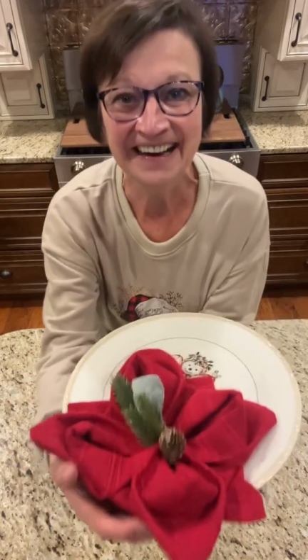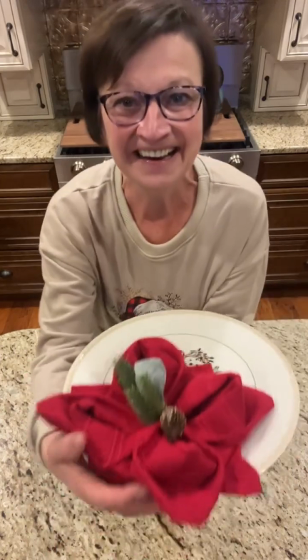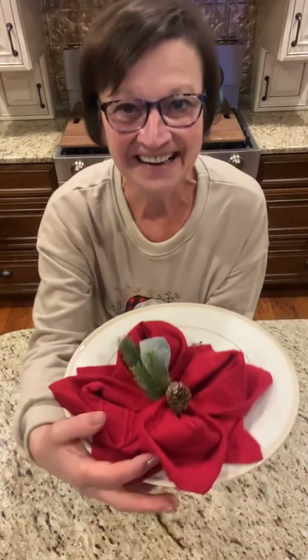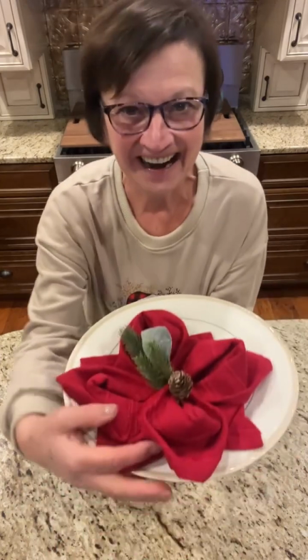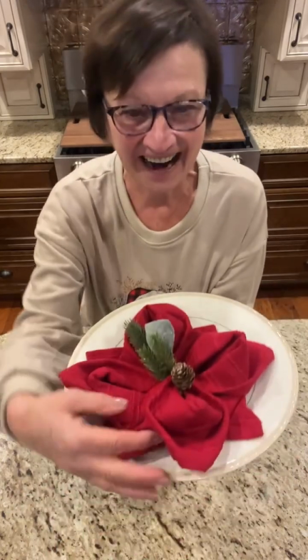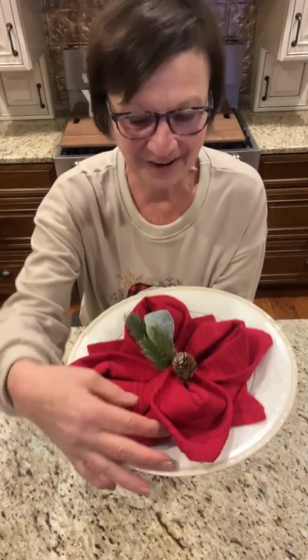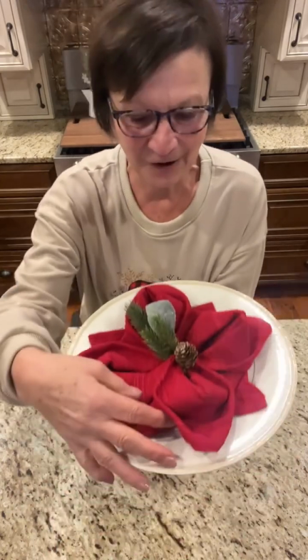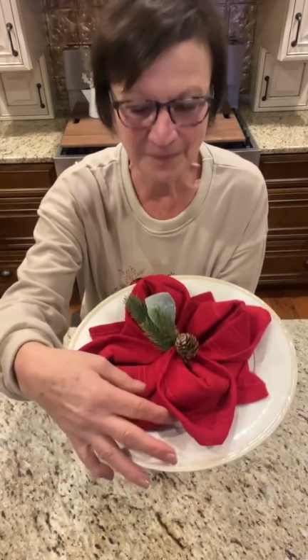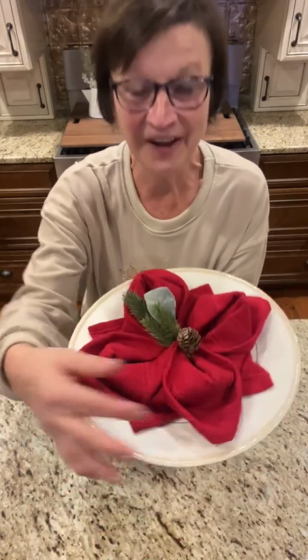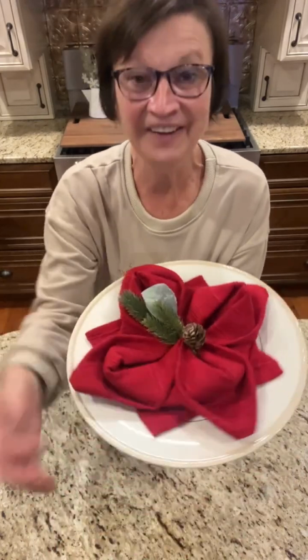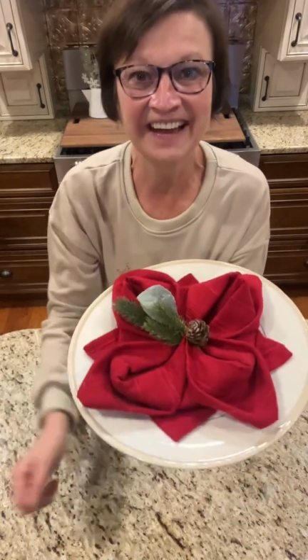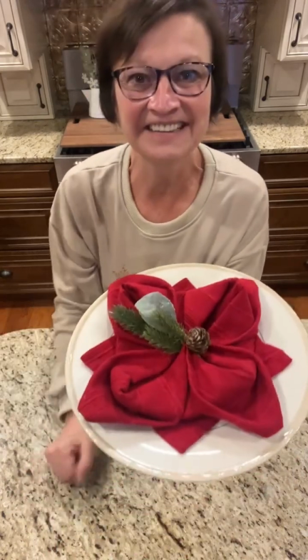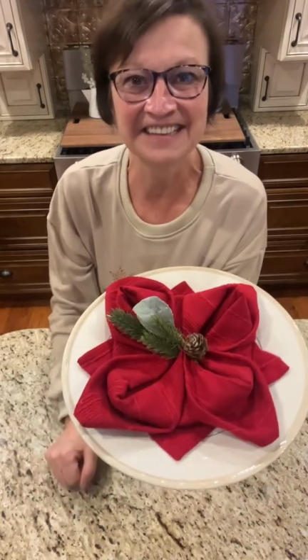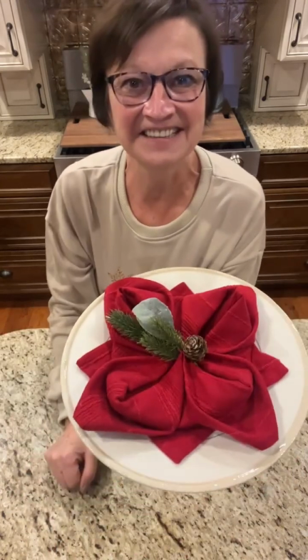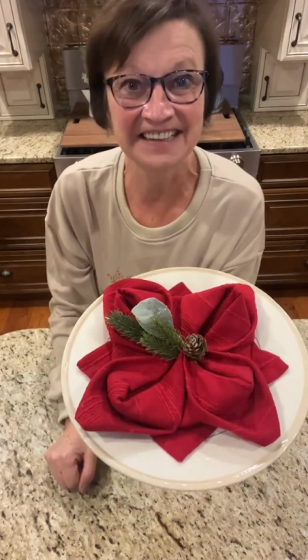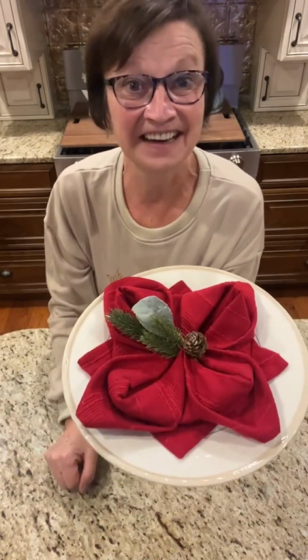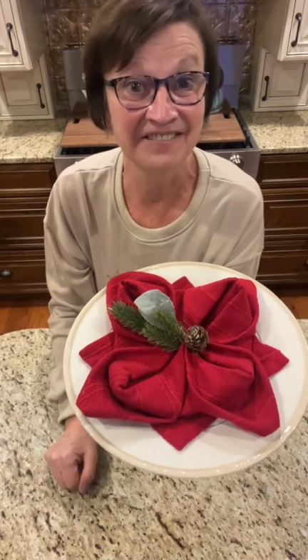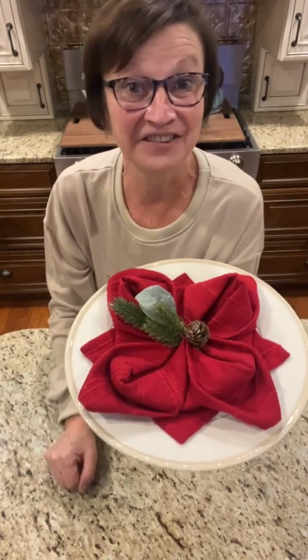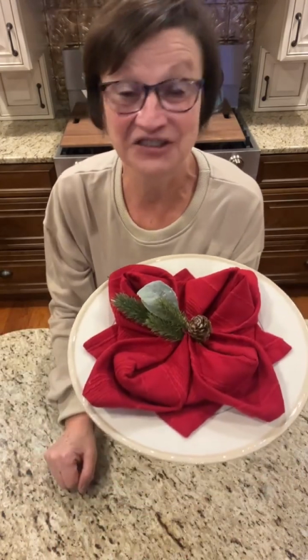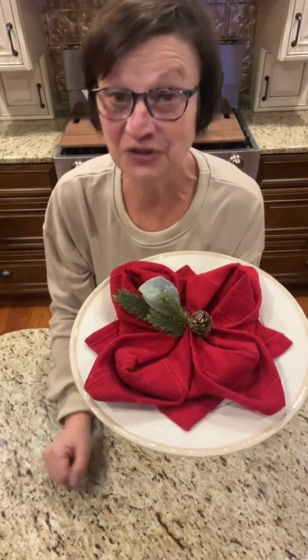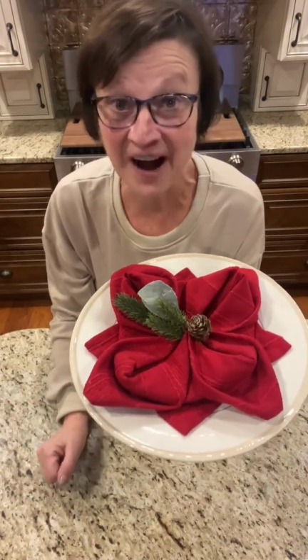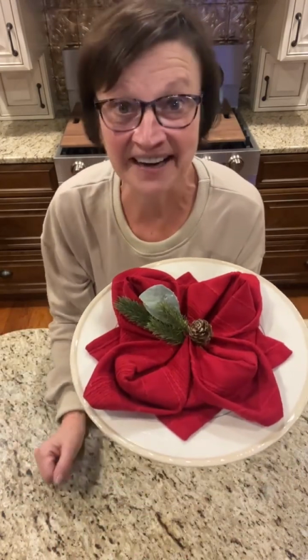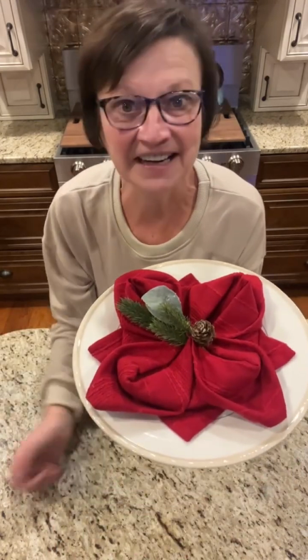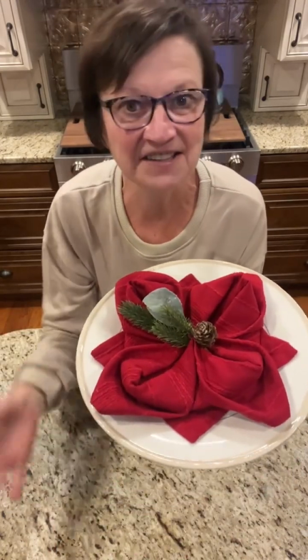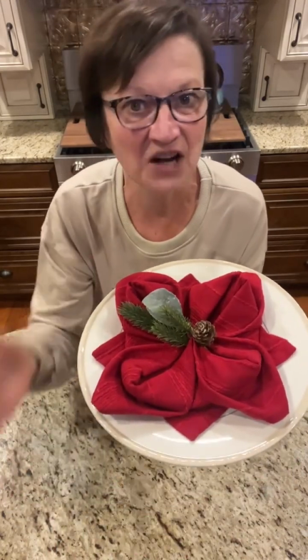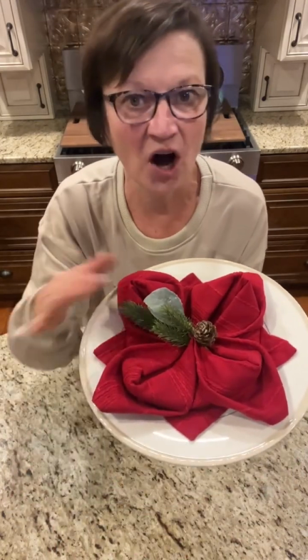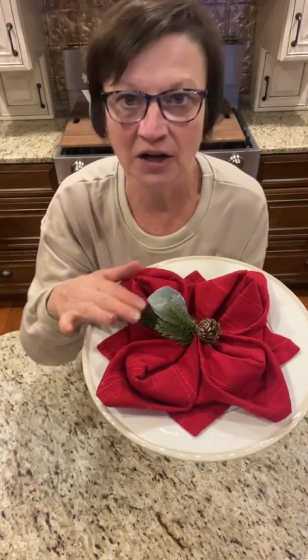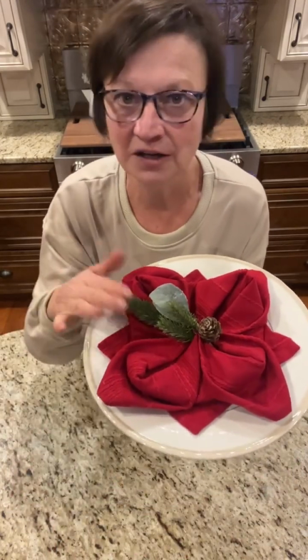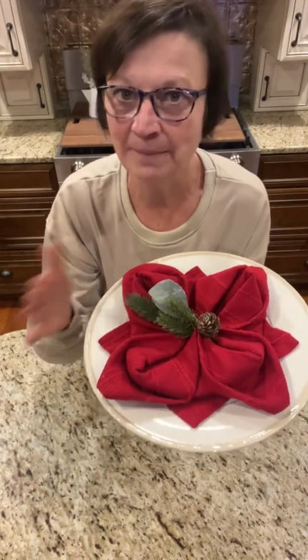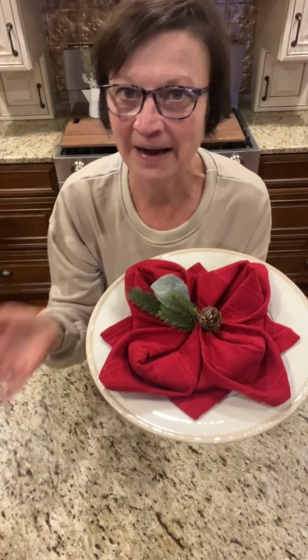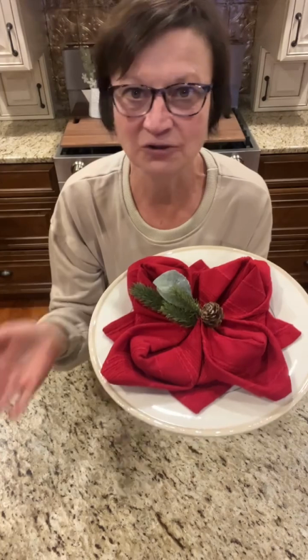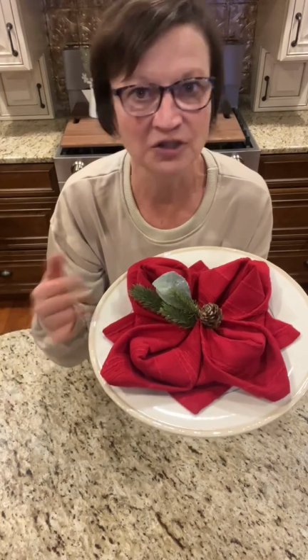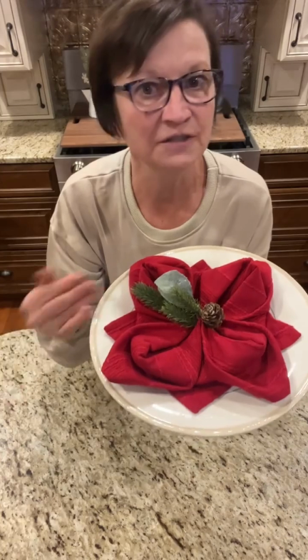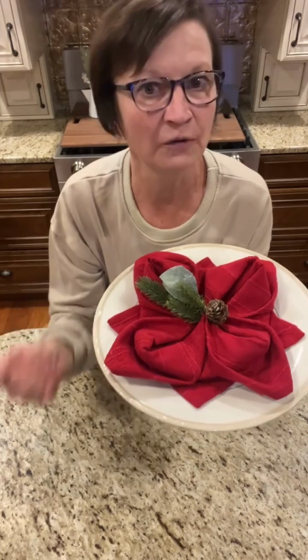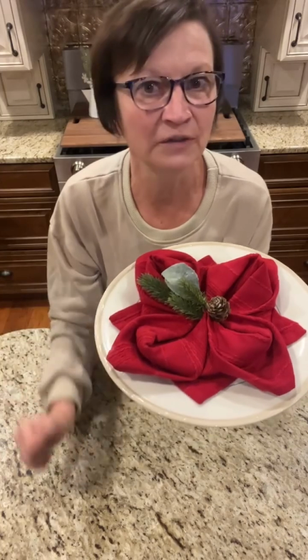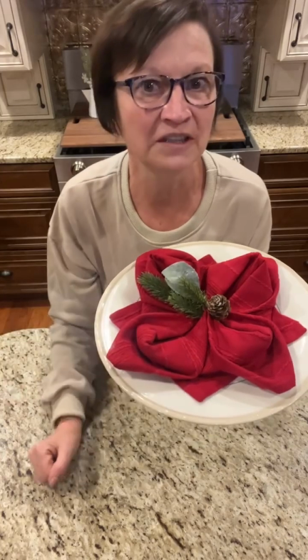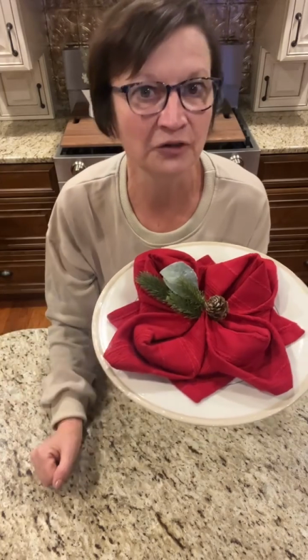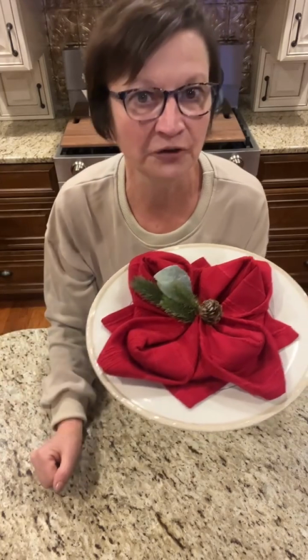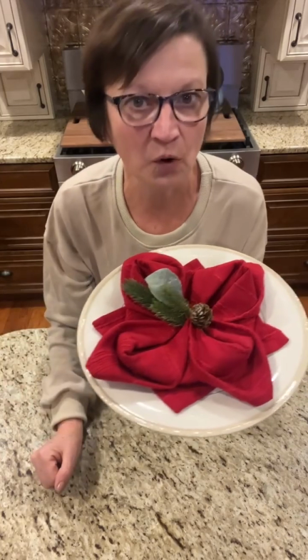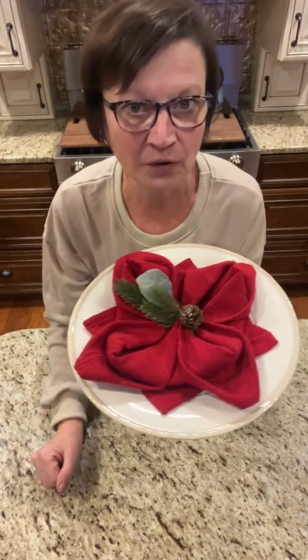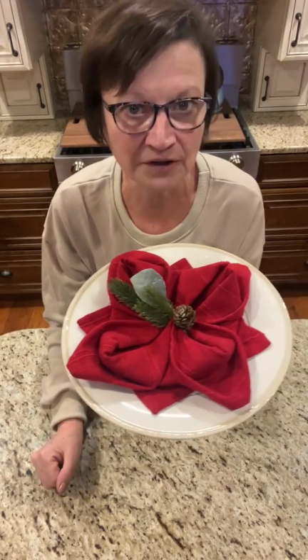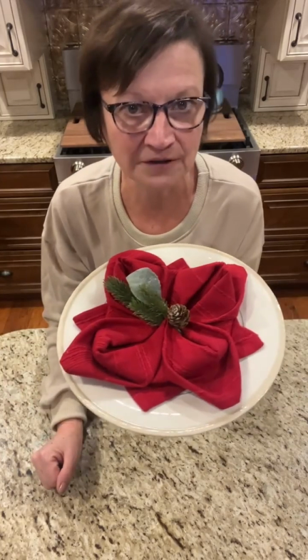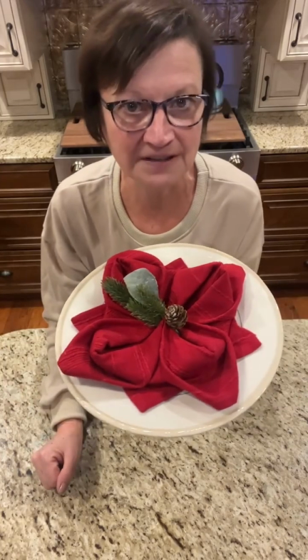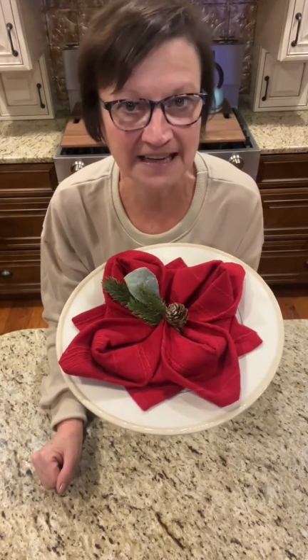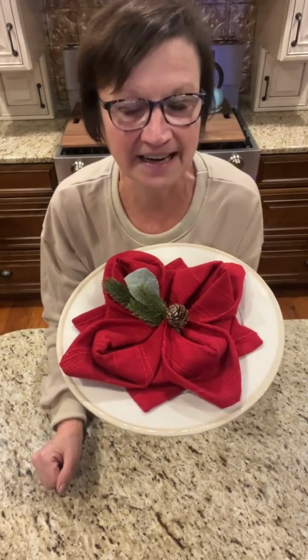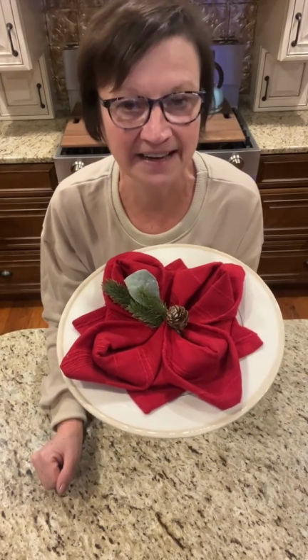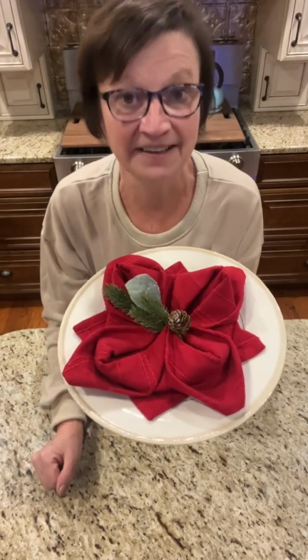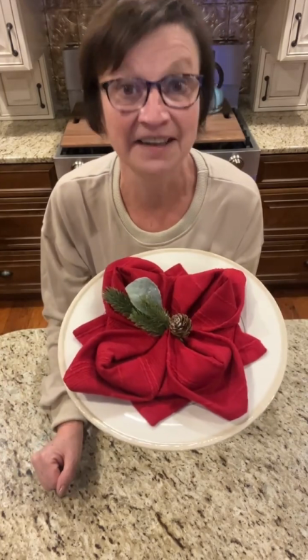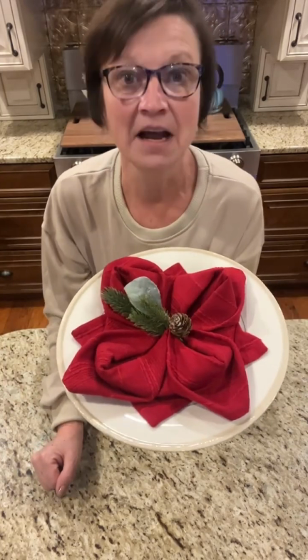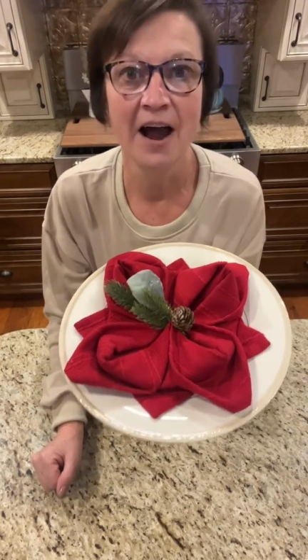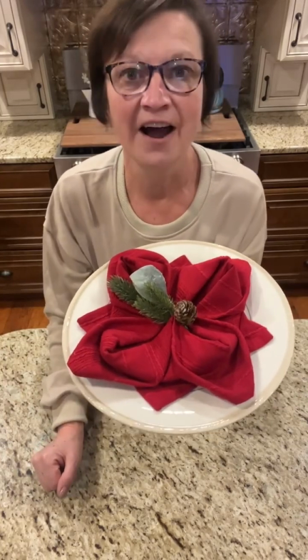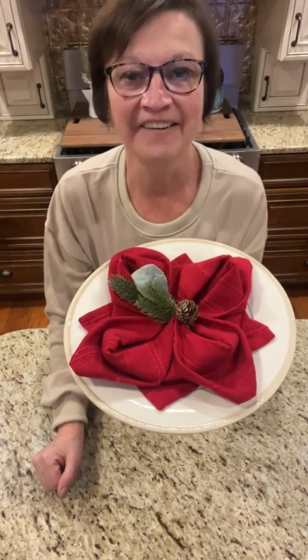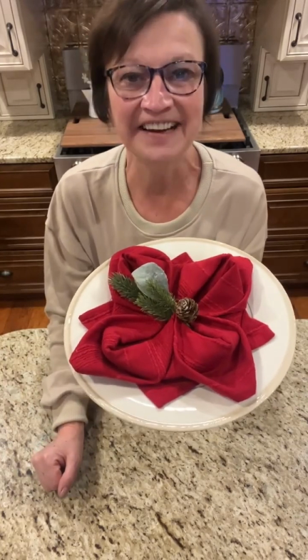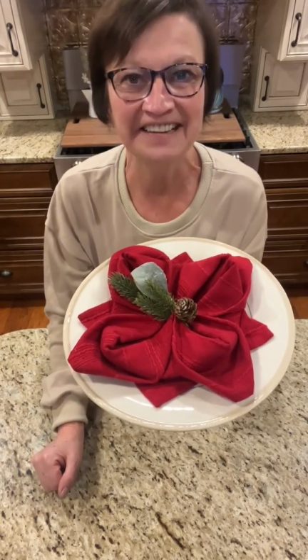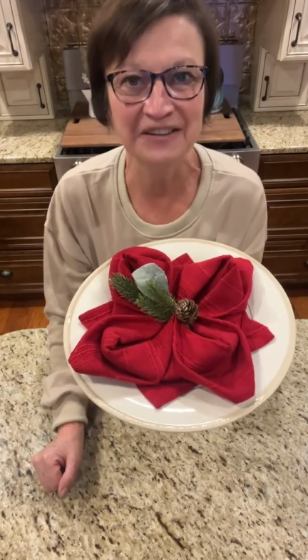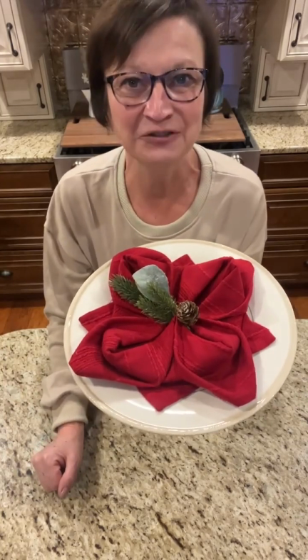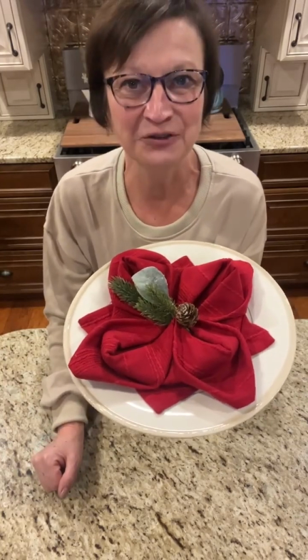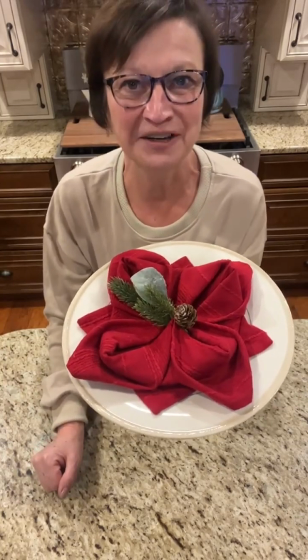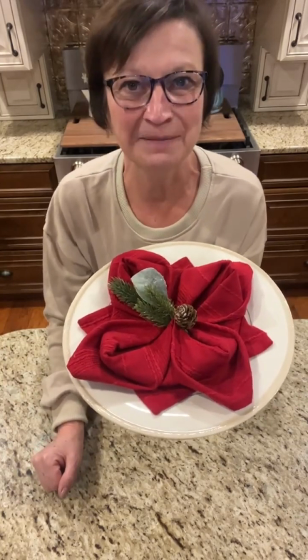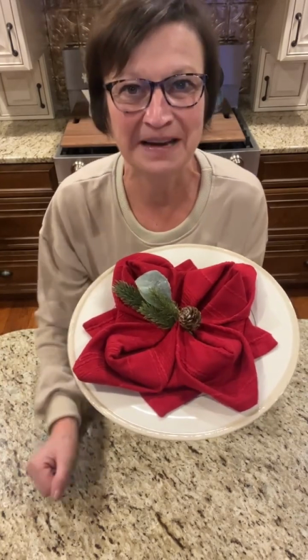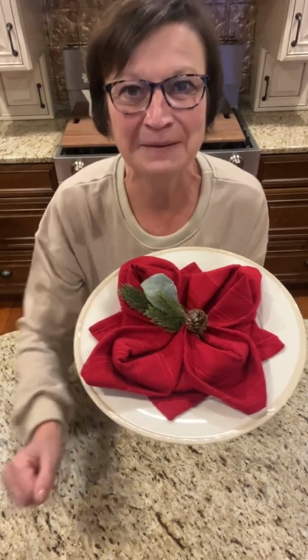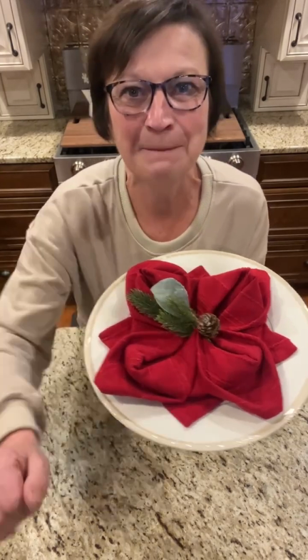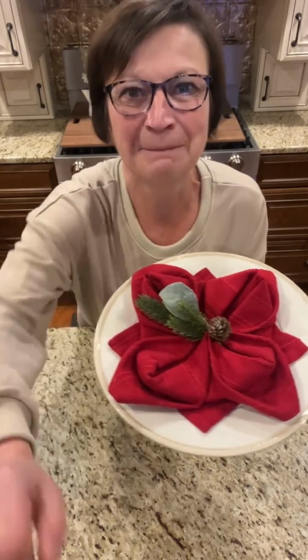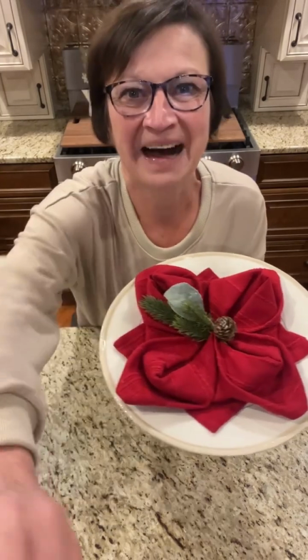I hope you all like this — give it a try. It's all about just folding your corners in. Thanks for joining me. Bye.